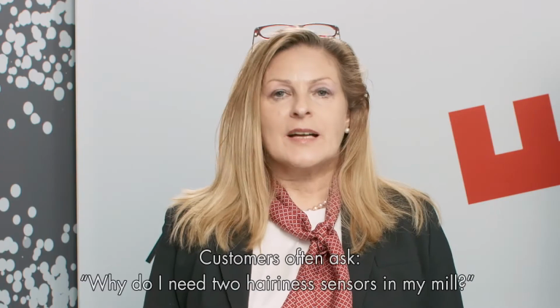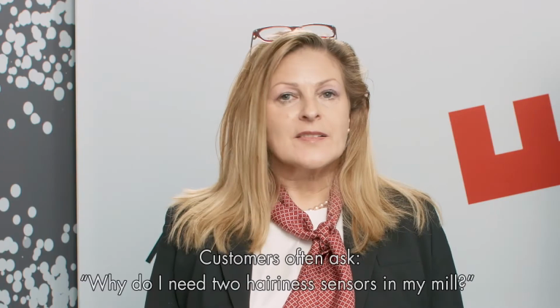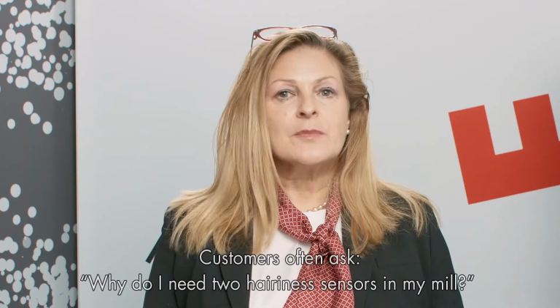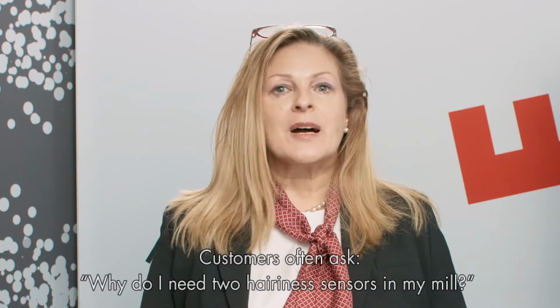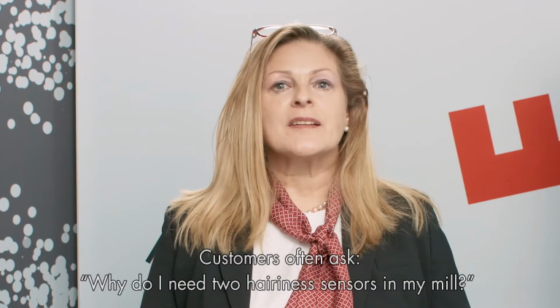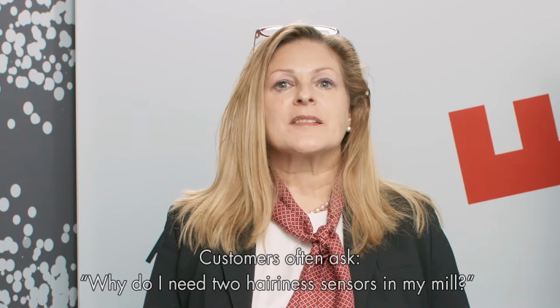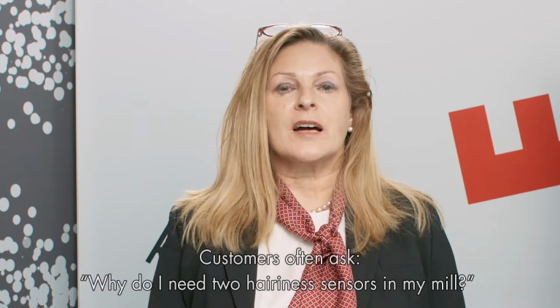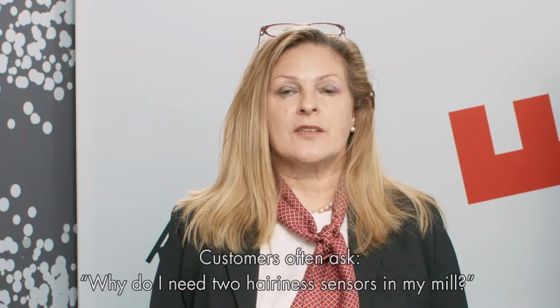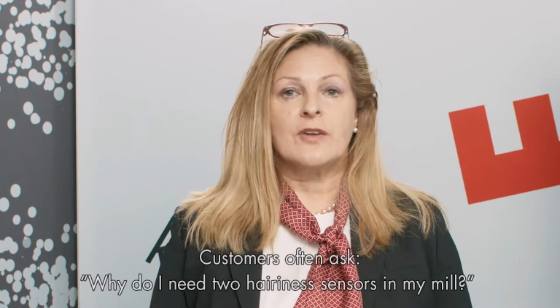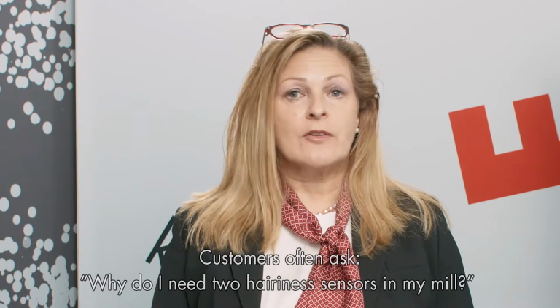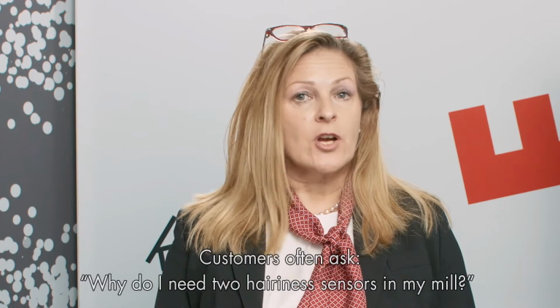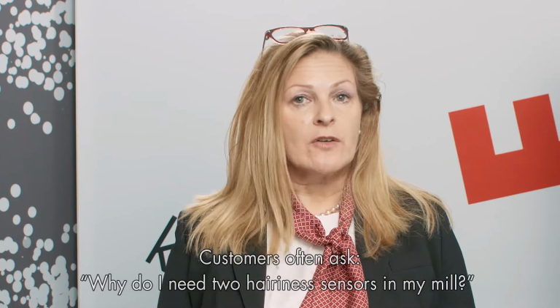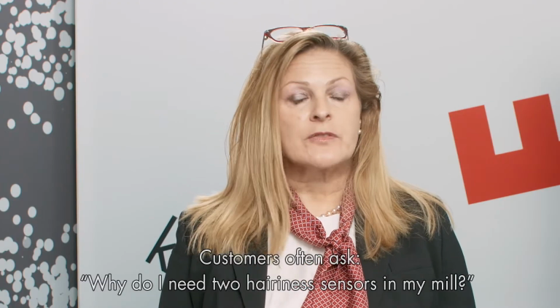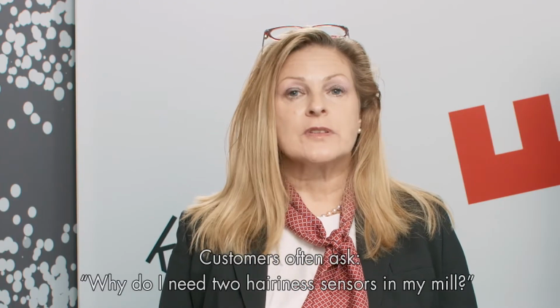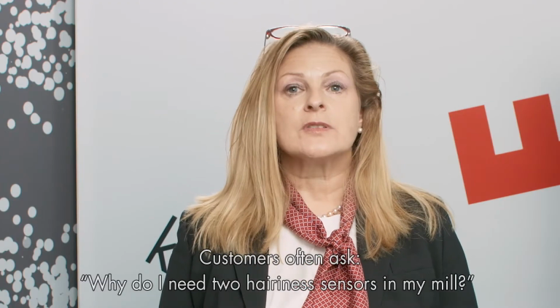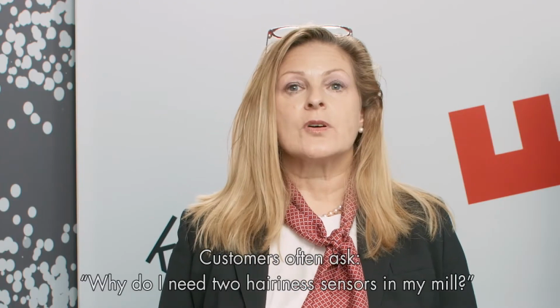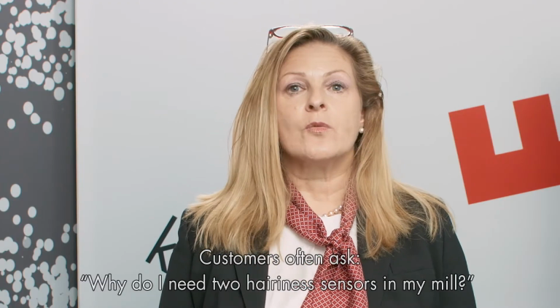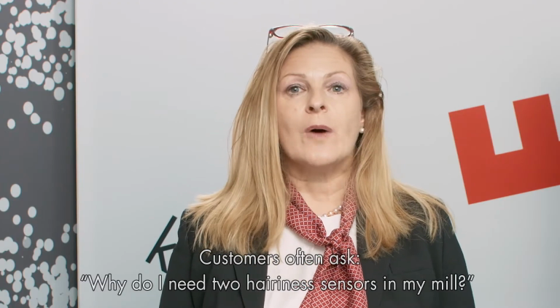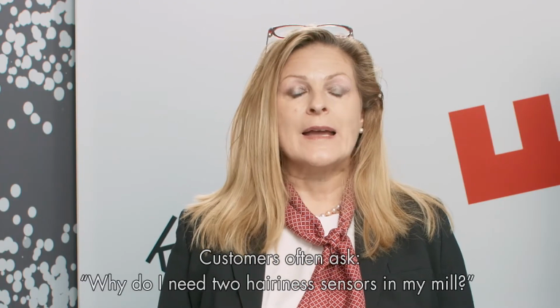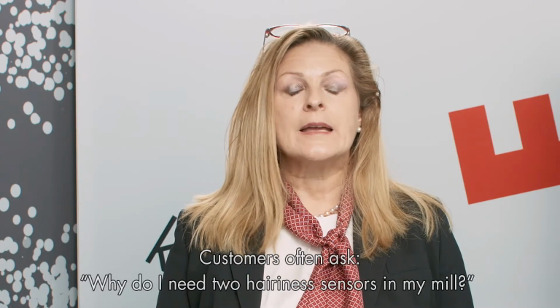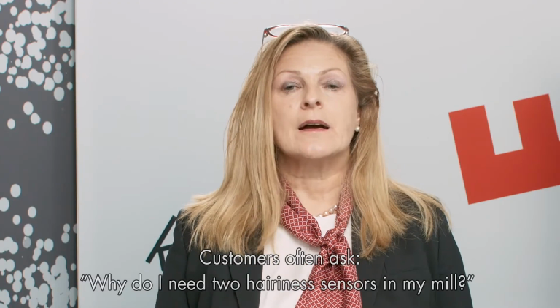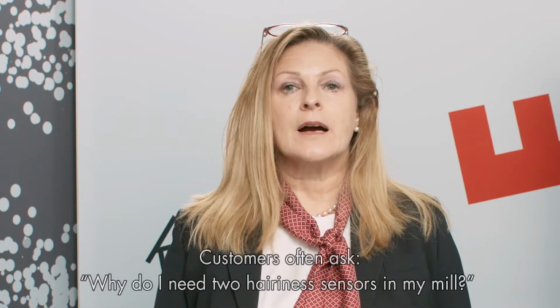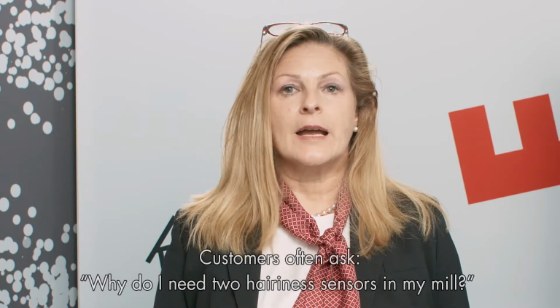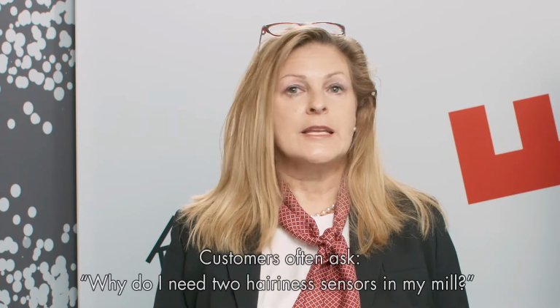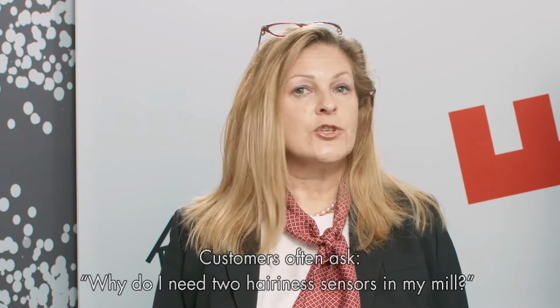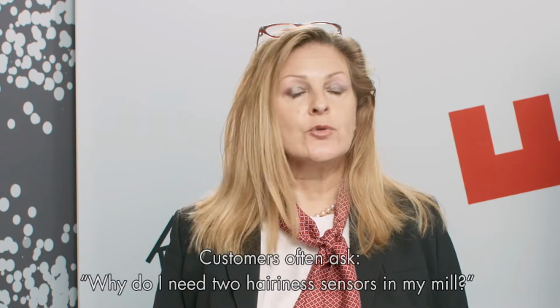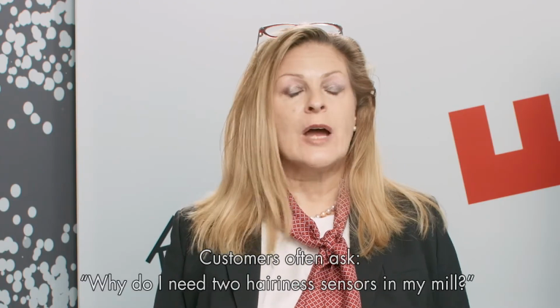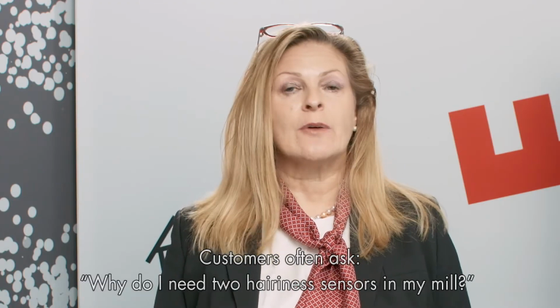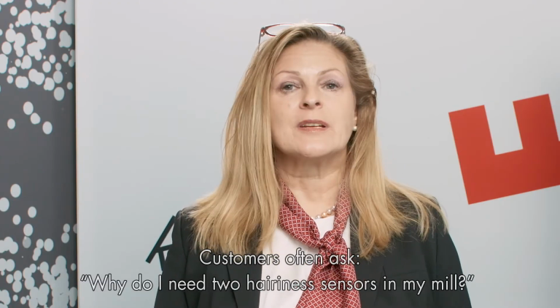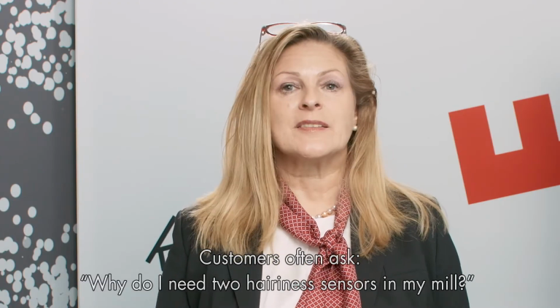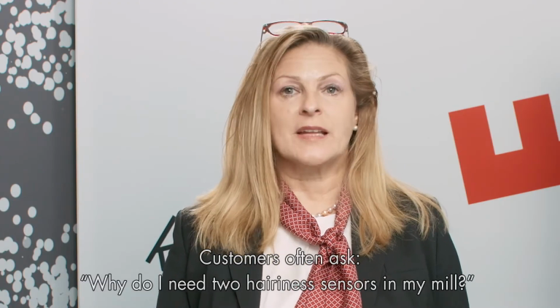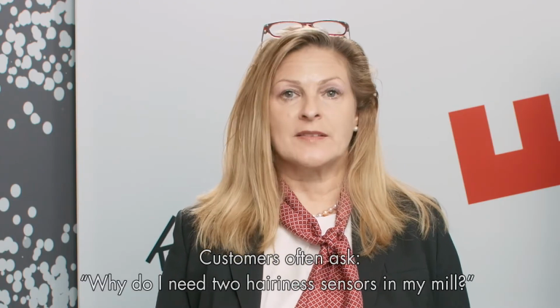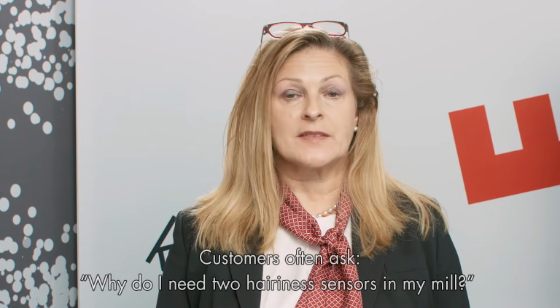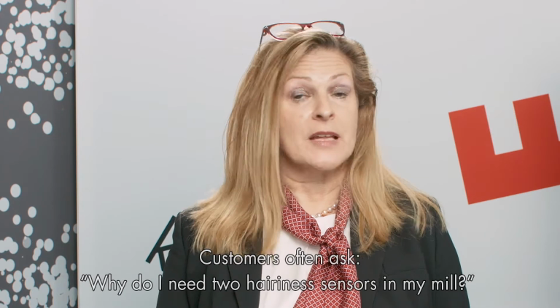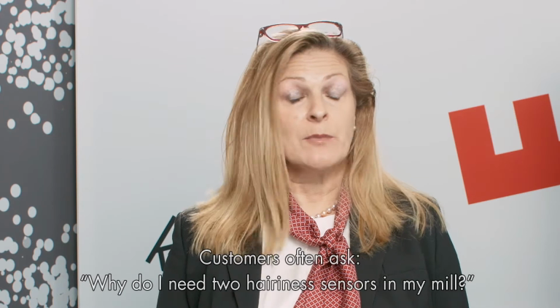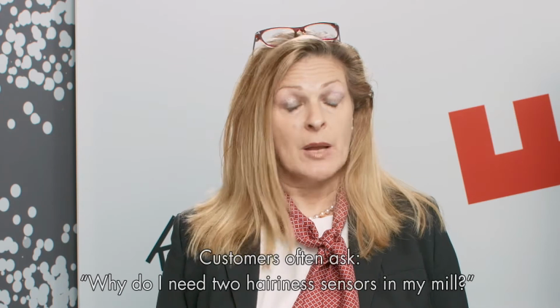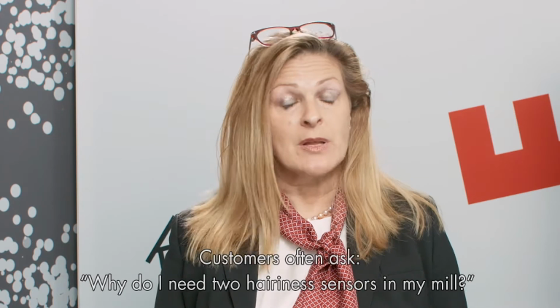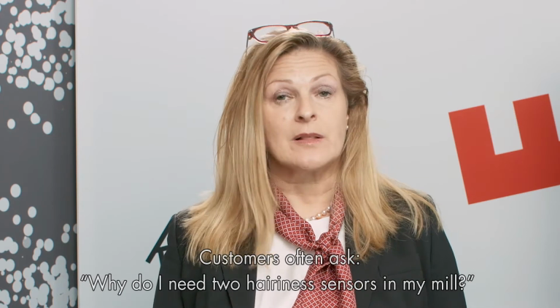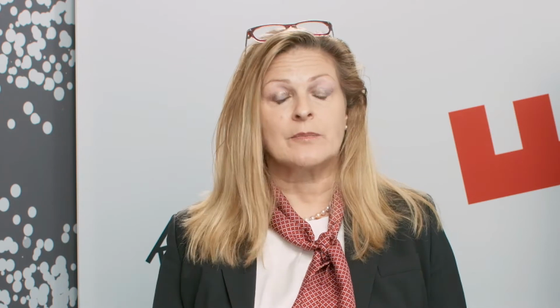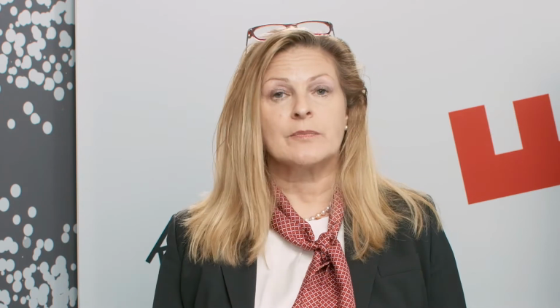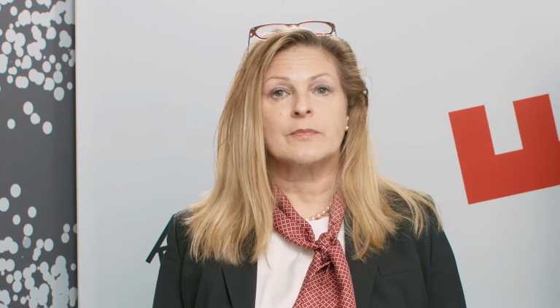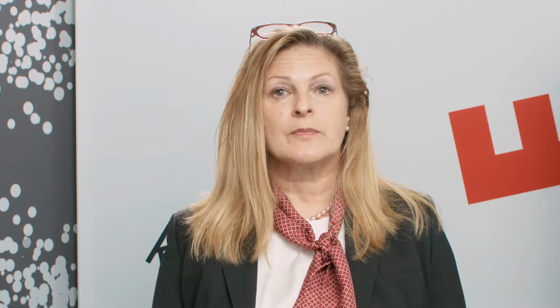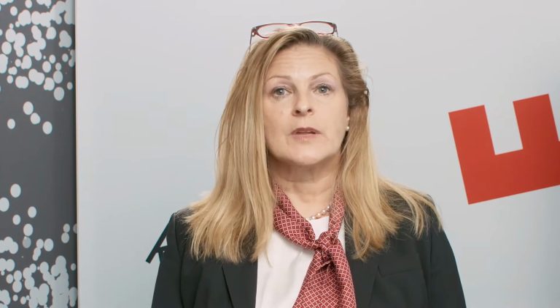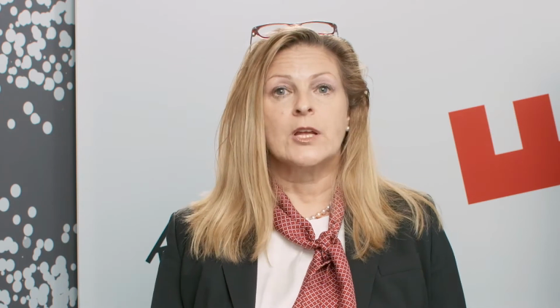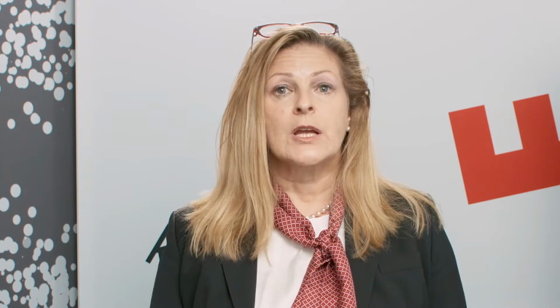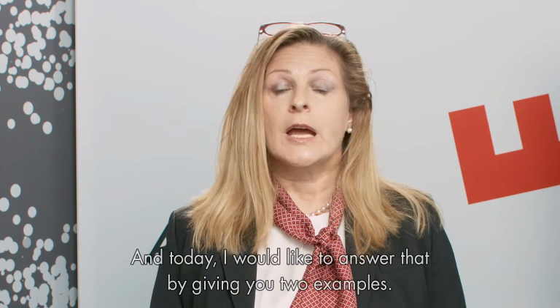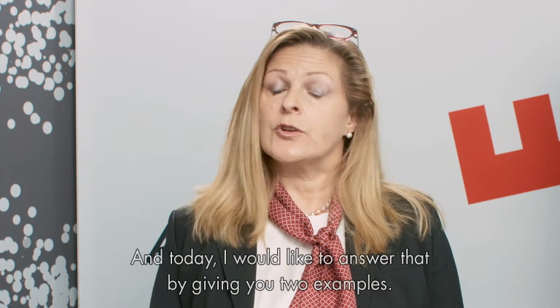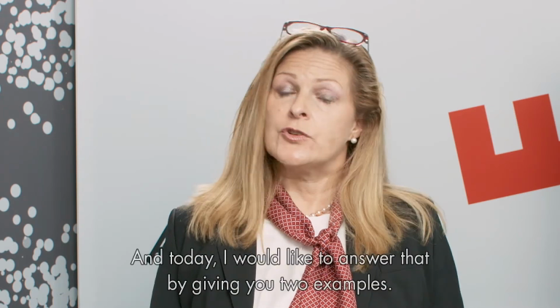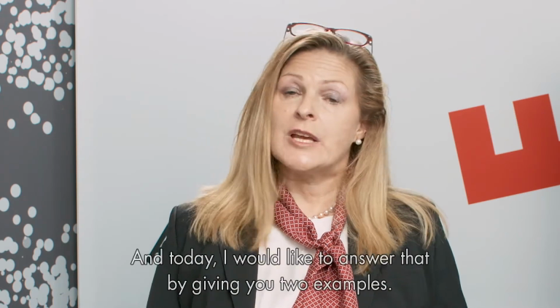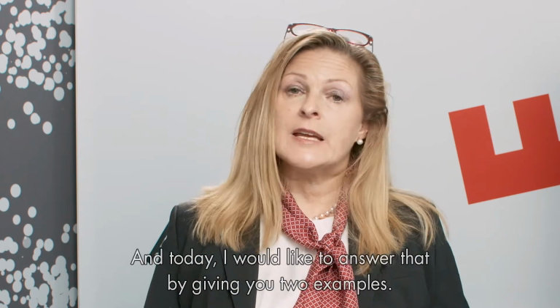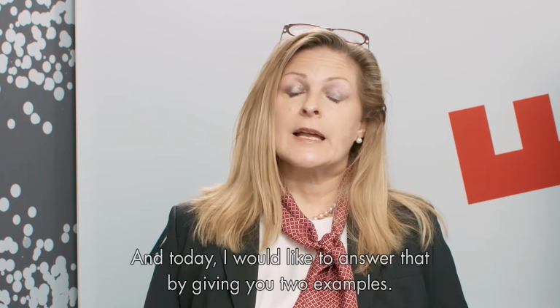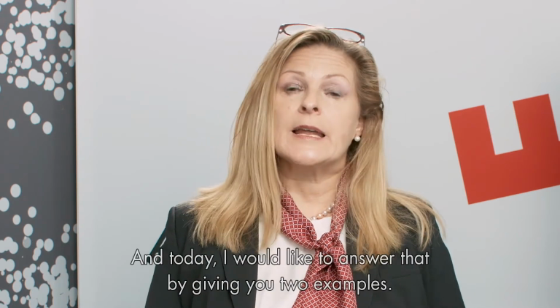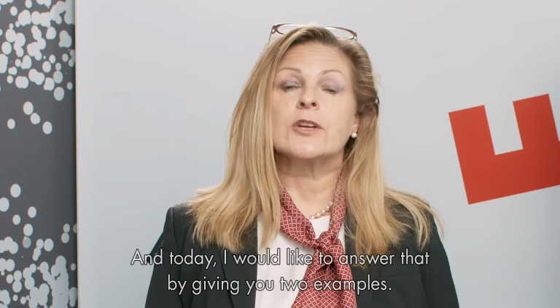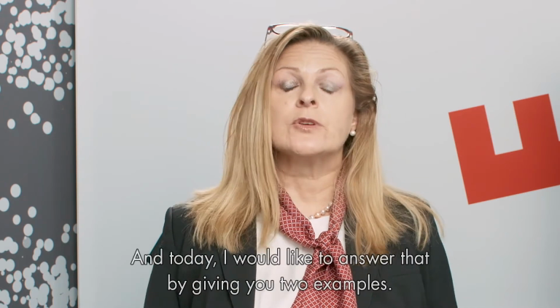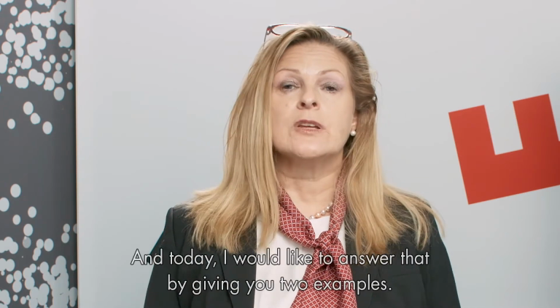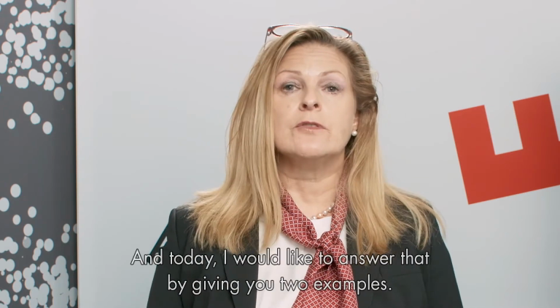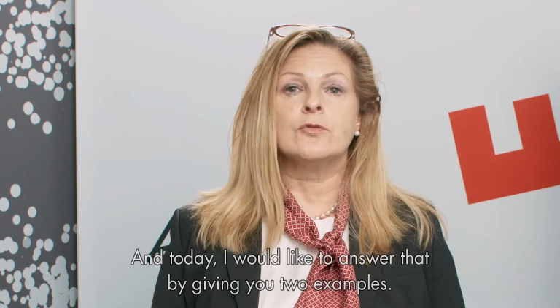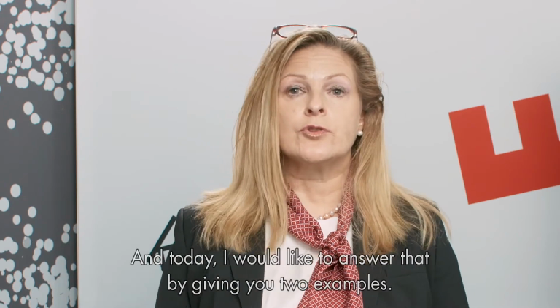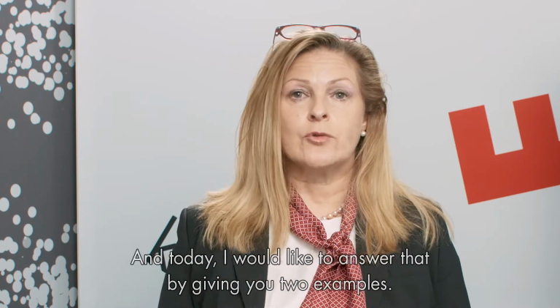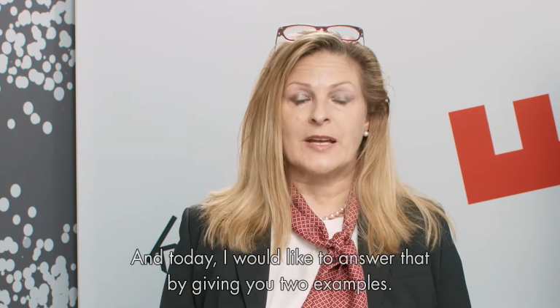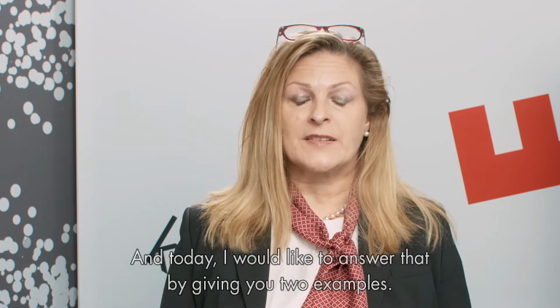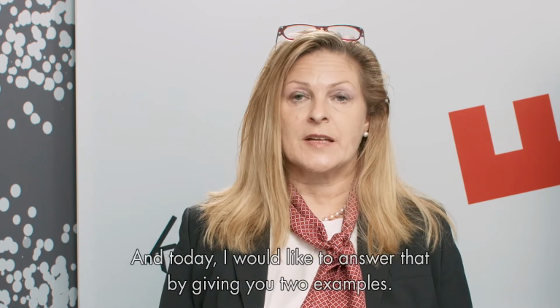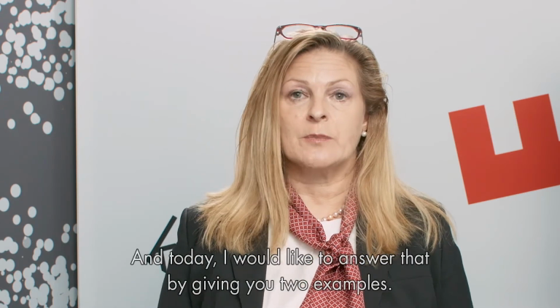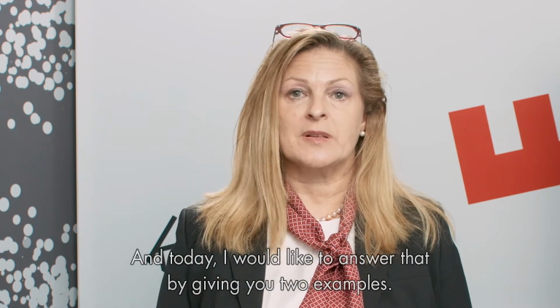Customers ask us very often why they need two hairiness sensors in their mill. Today, I'd like to give you two examples.